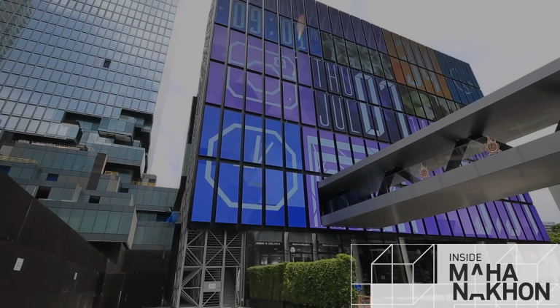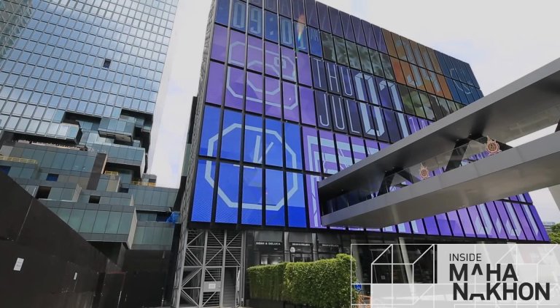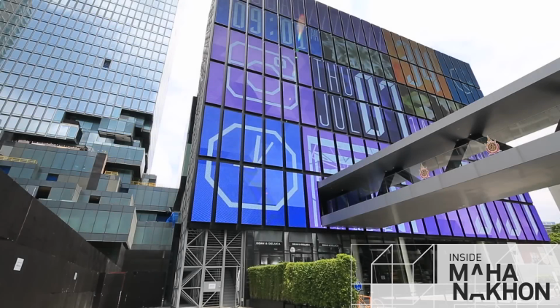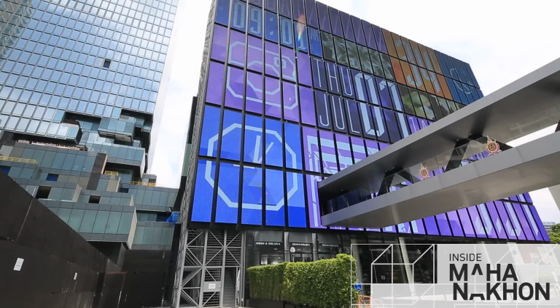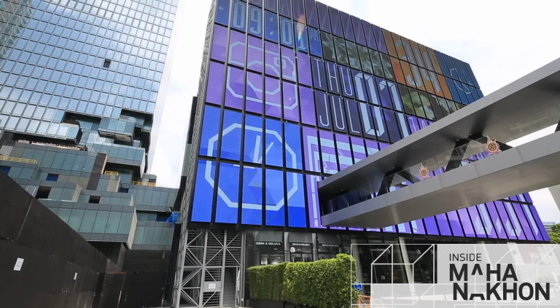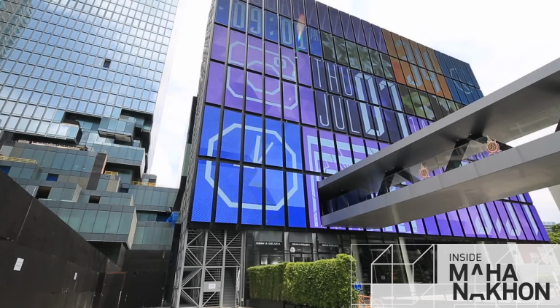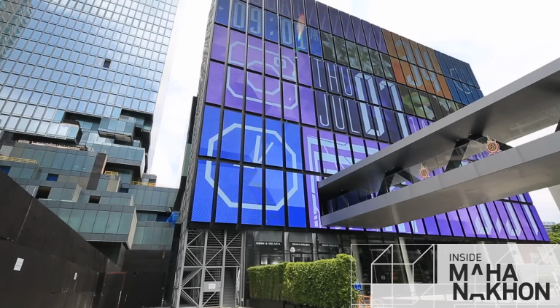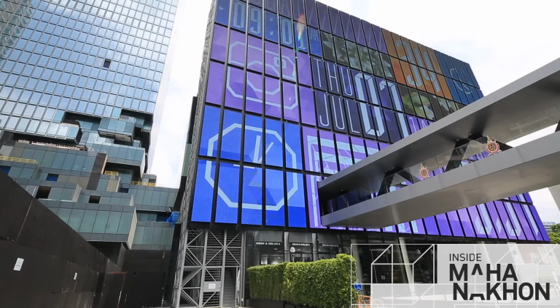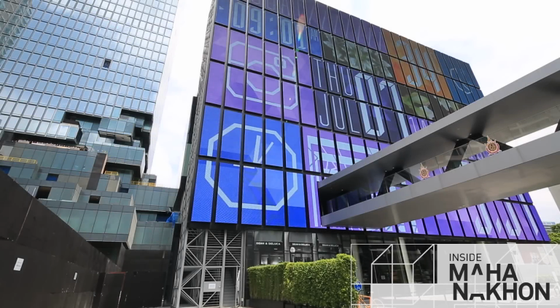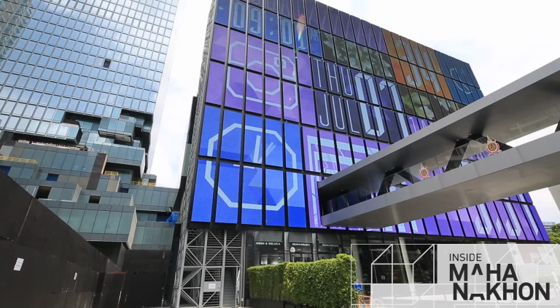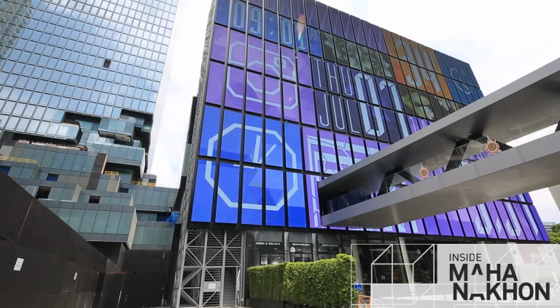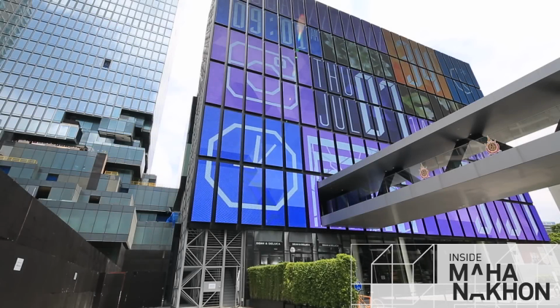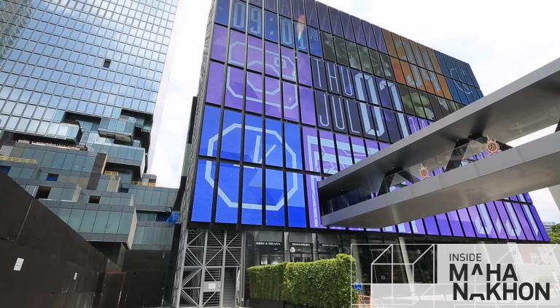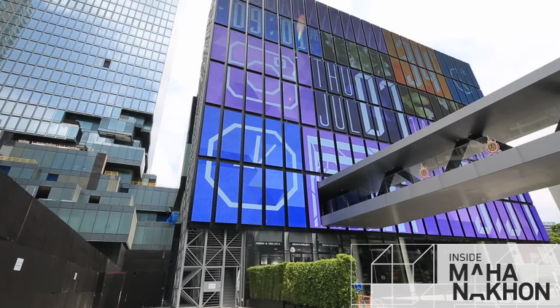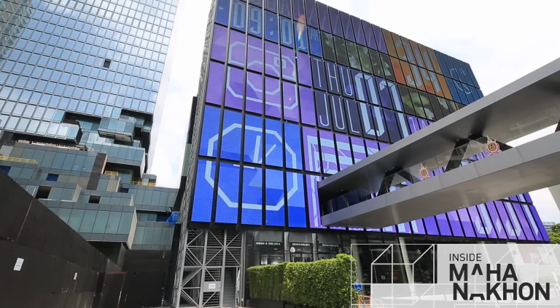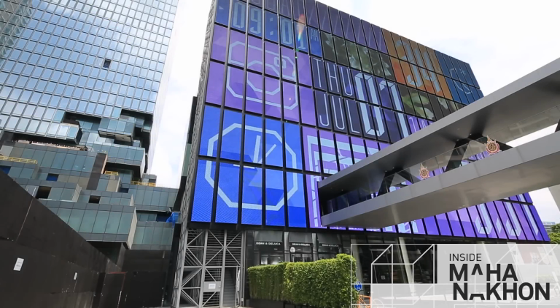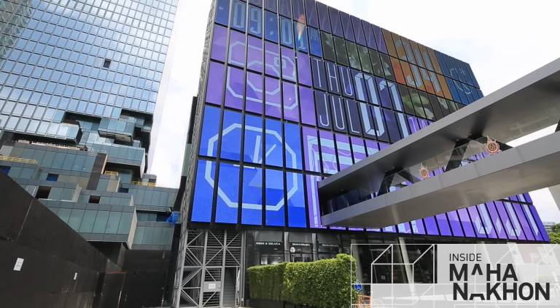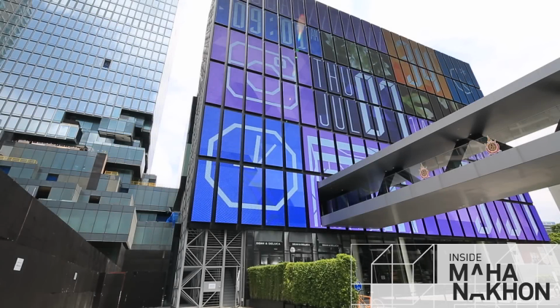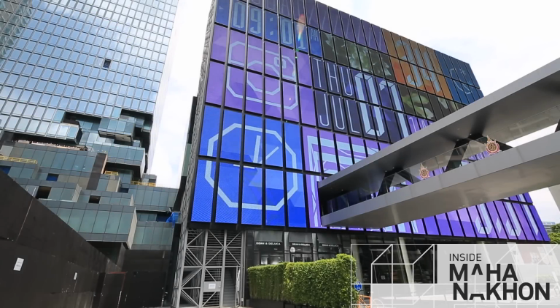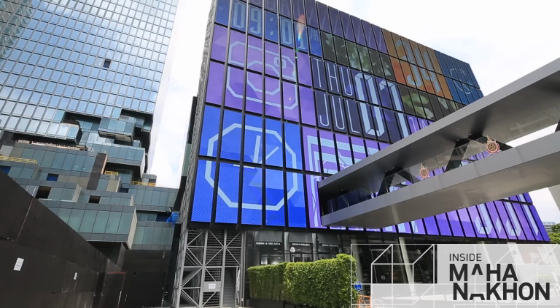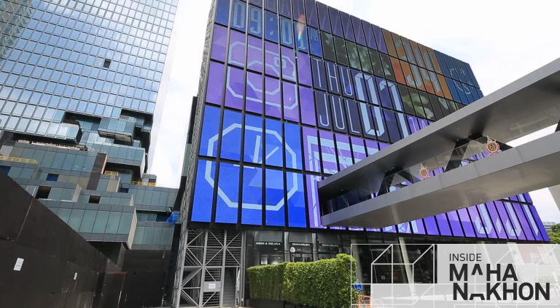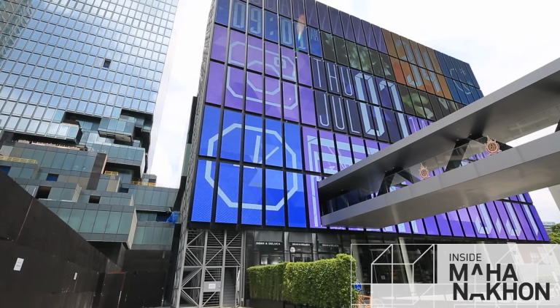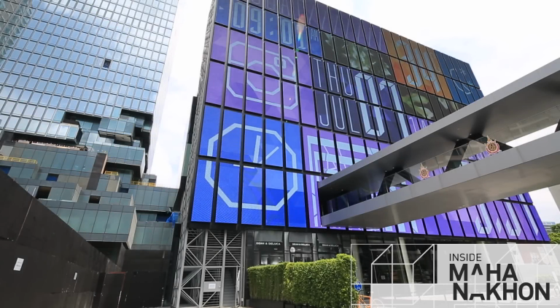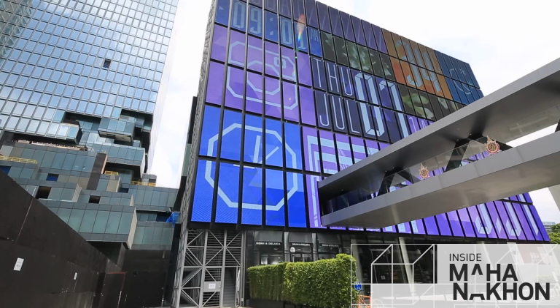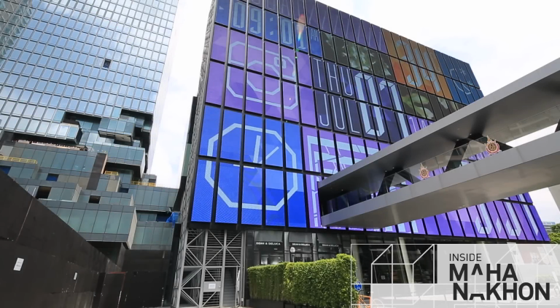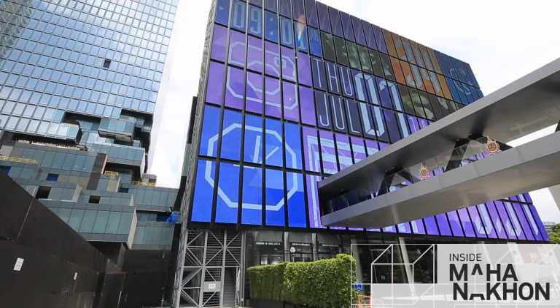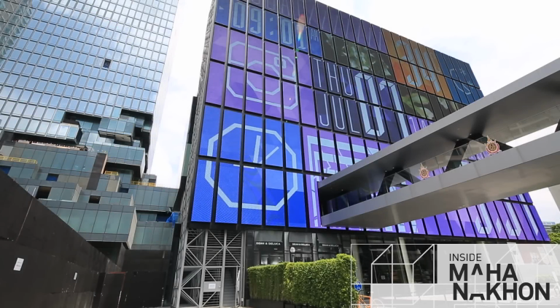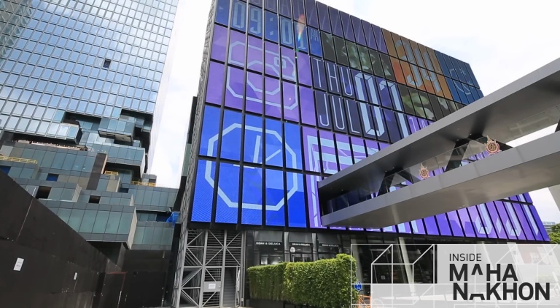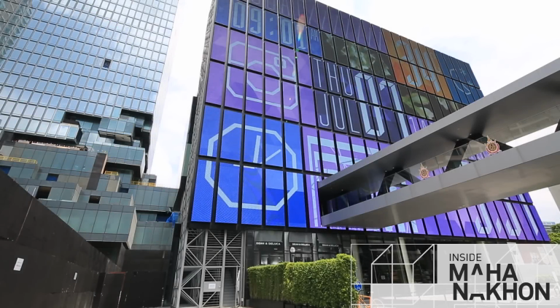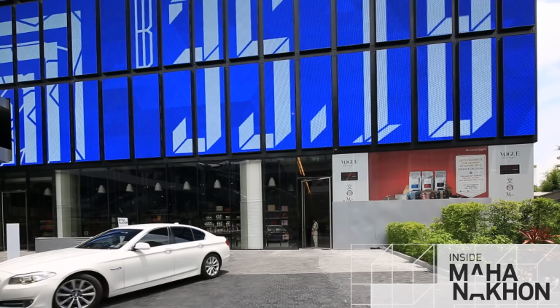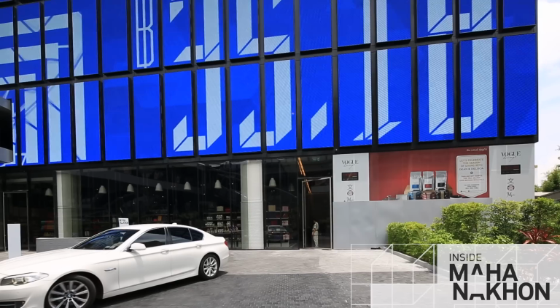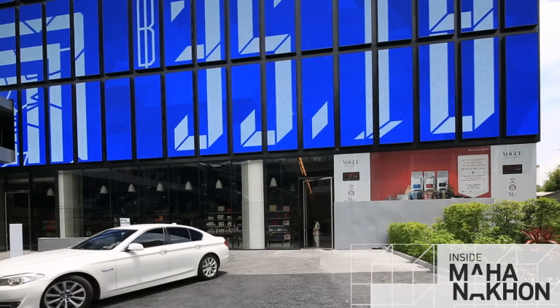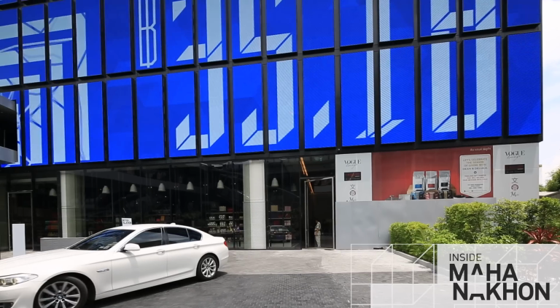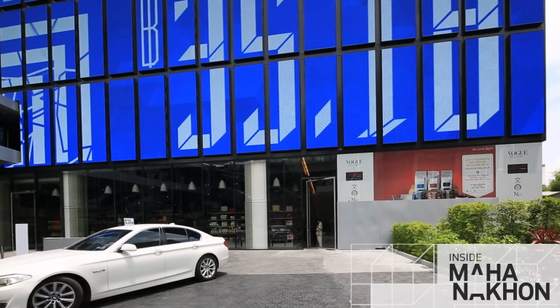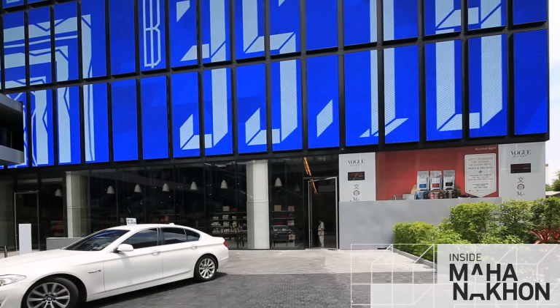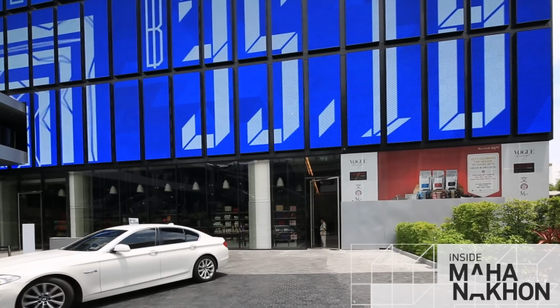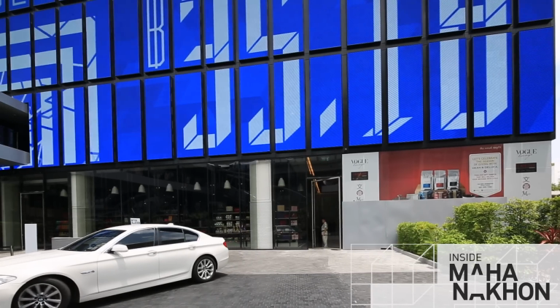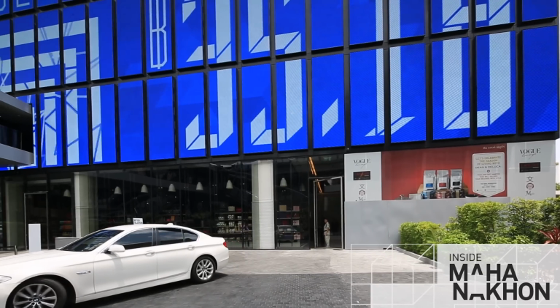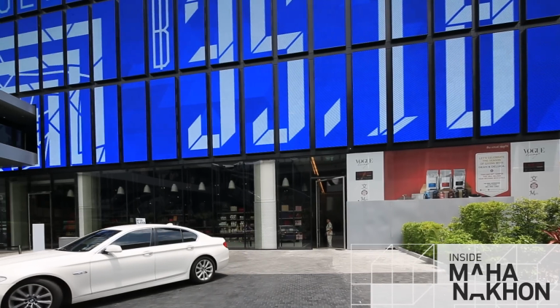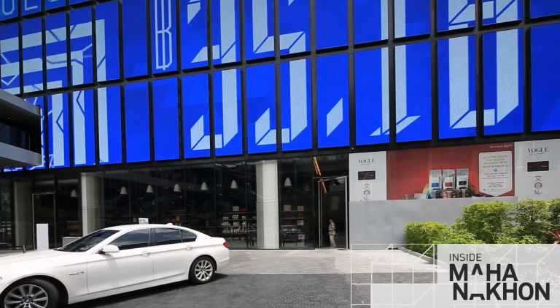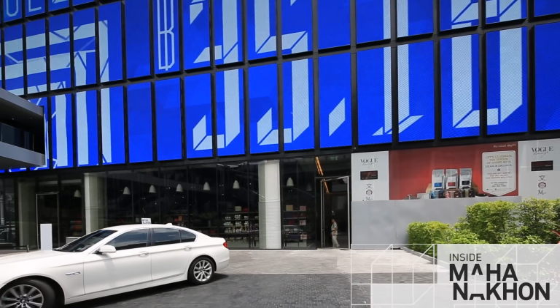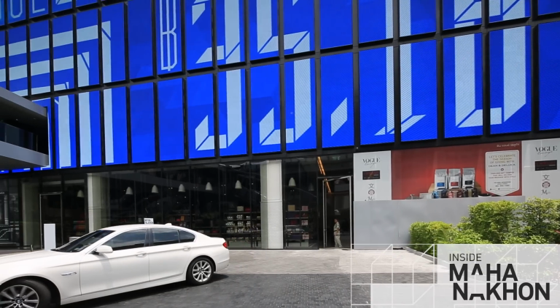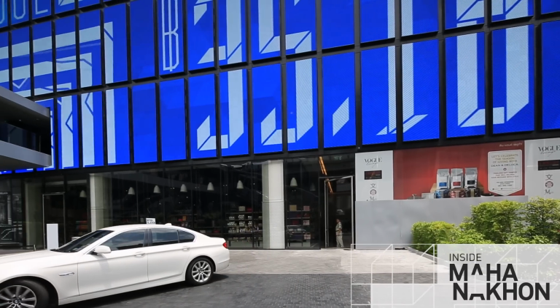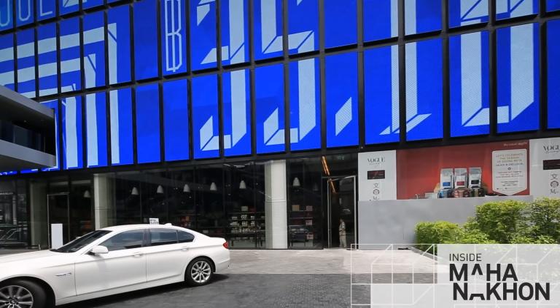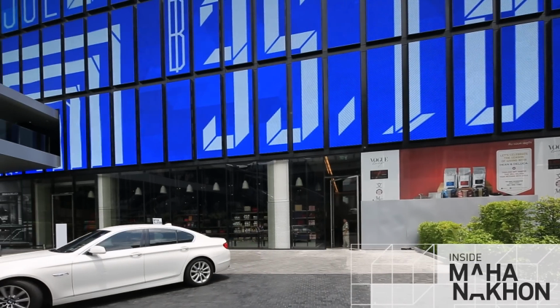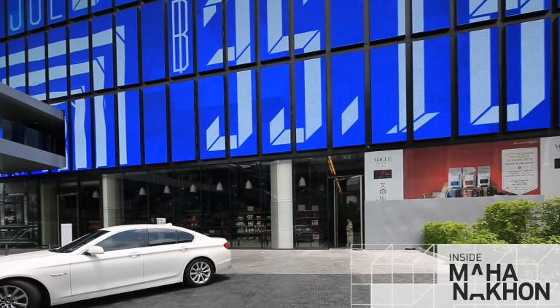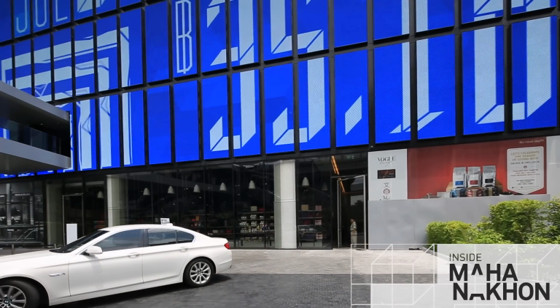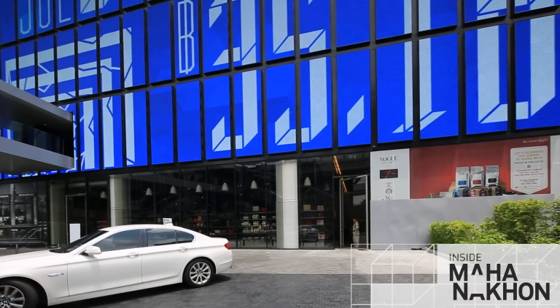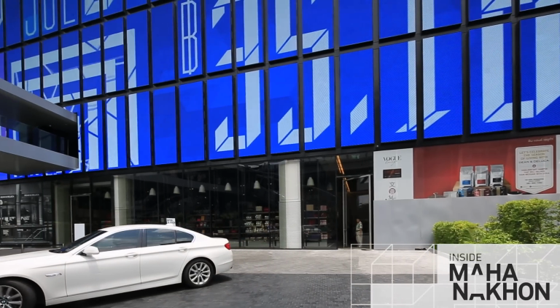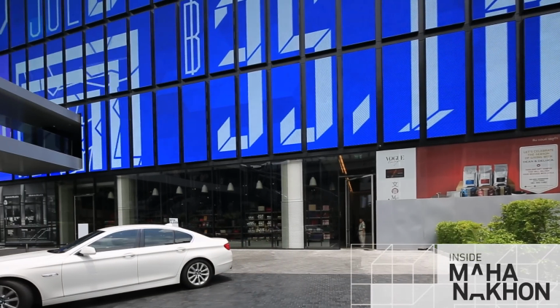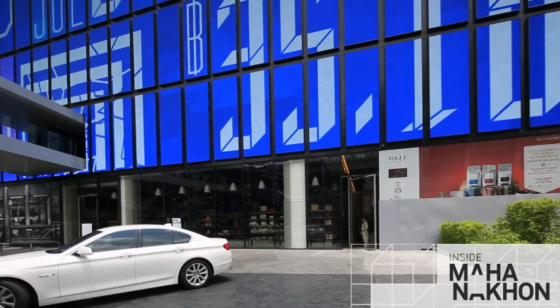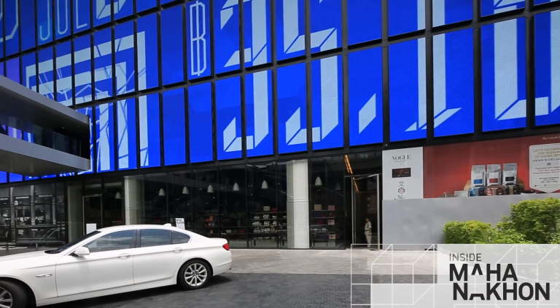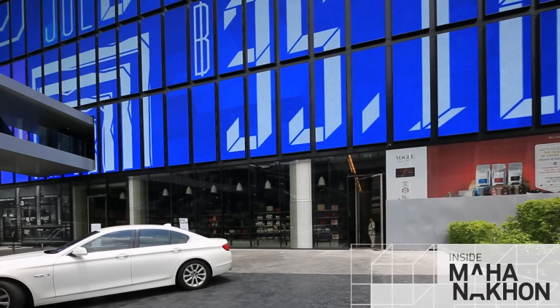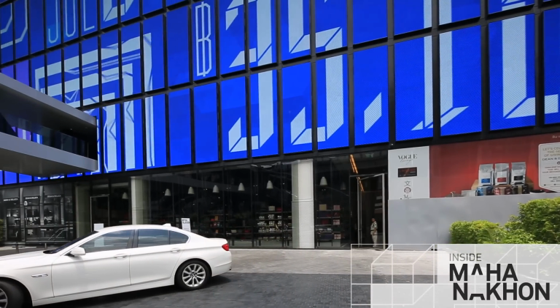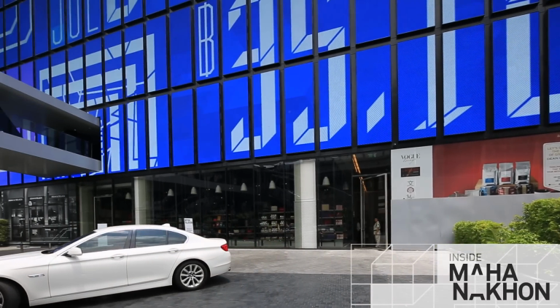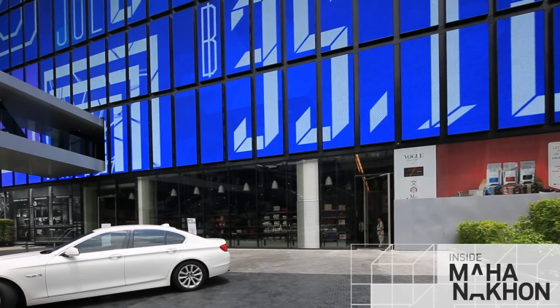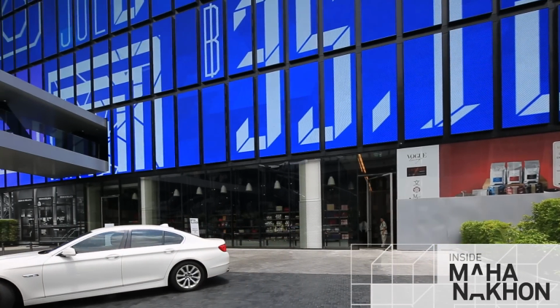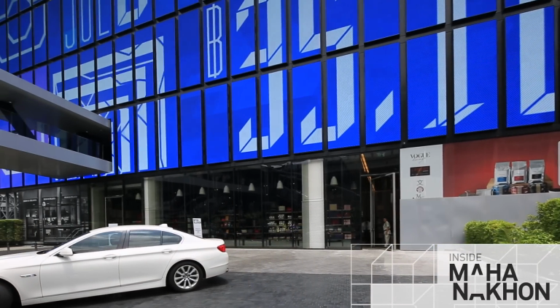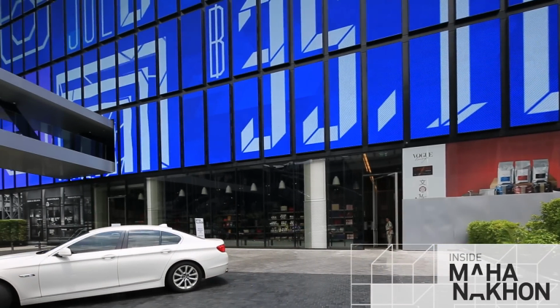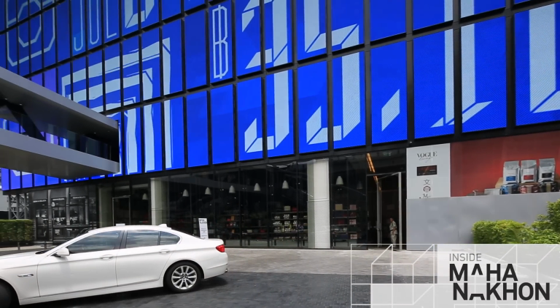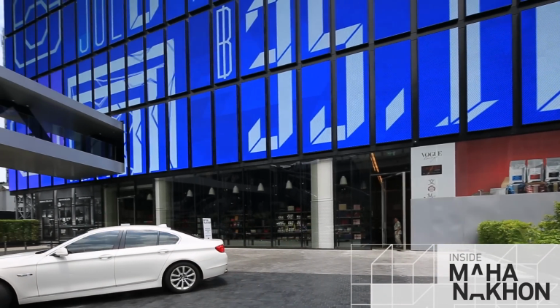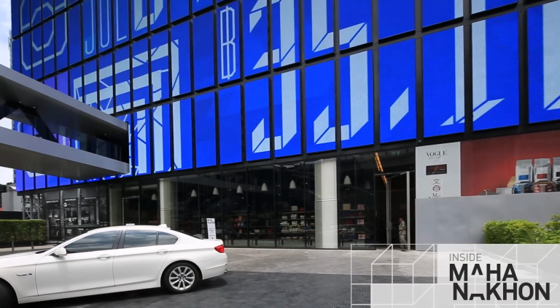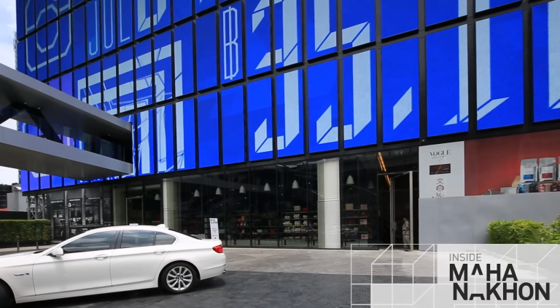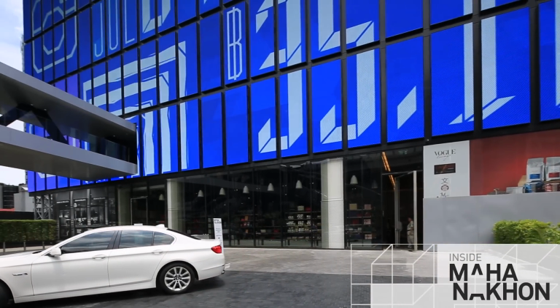Perhaps most visible up front is our media wall at the Mahana Korn Cube, now fully installed and operational.